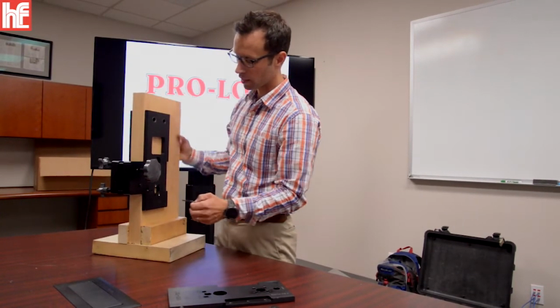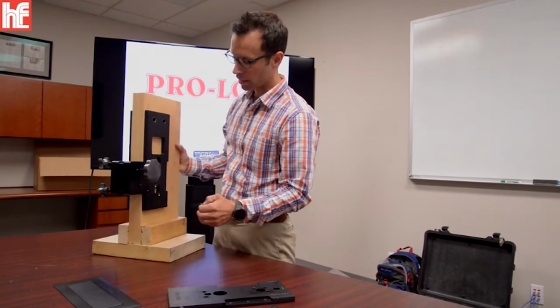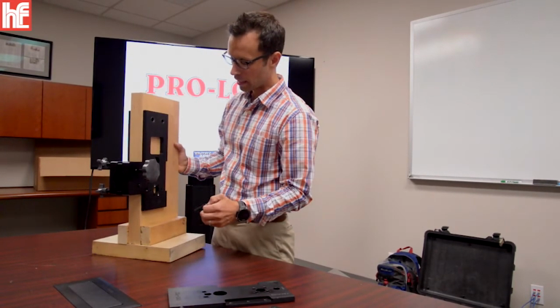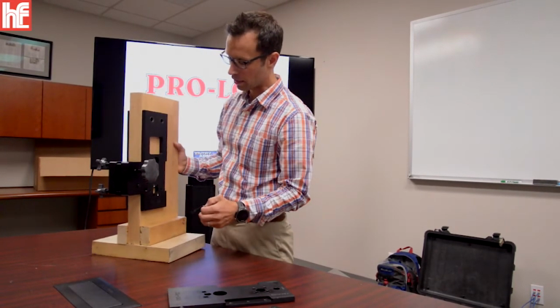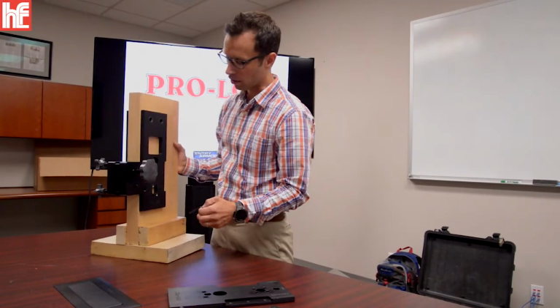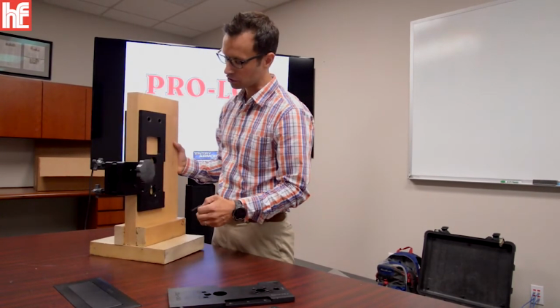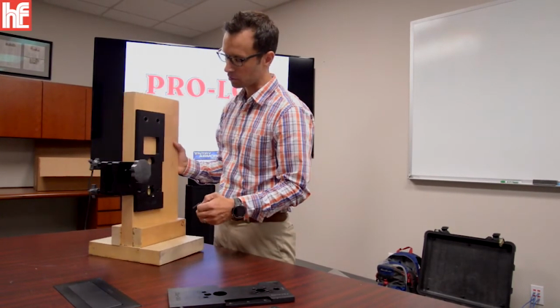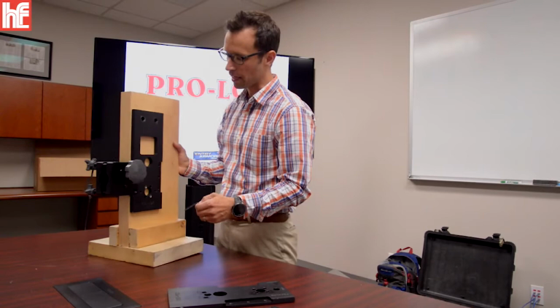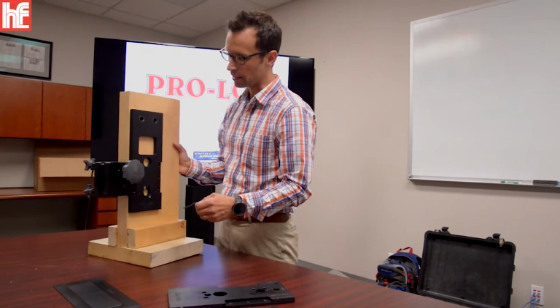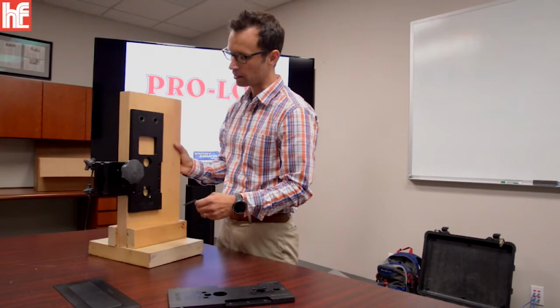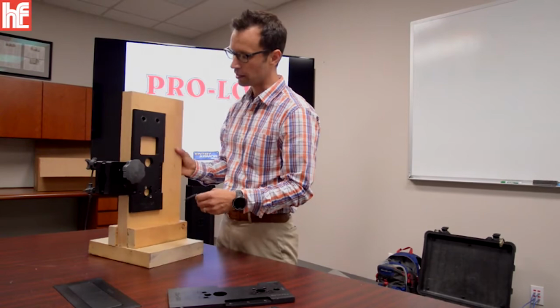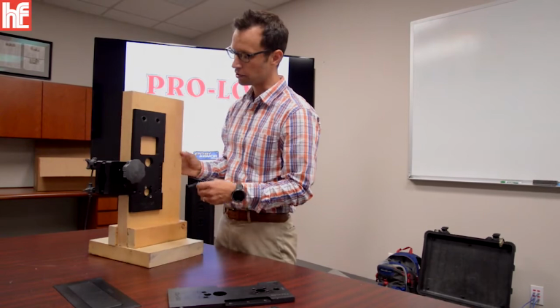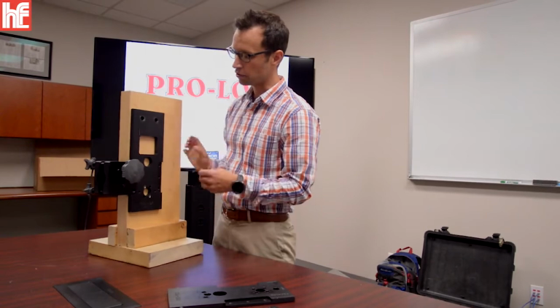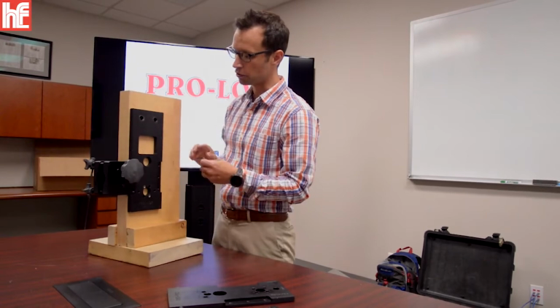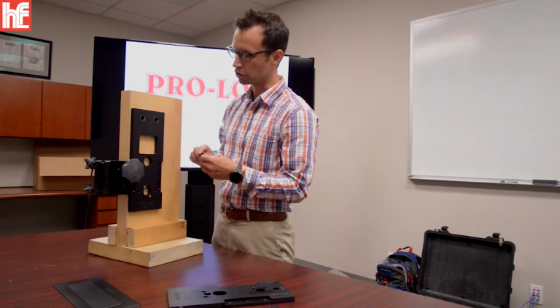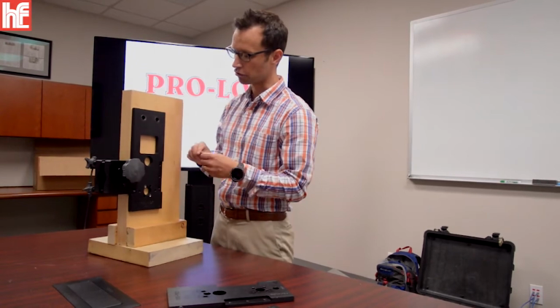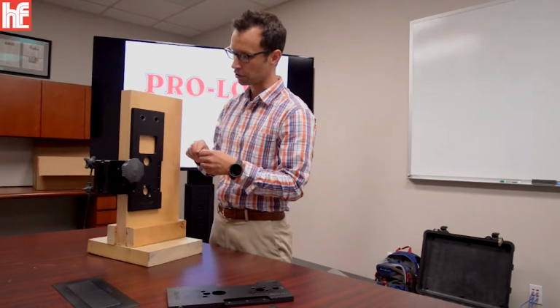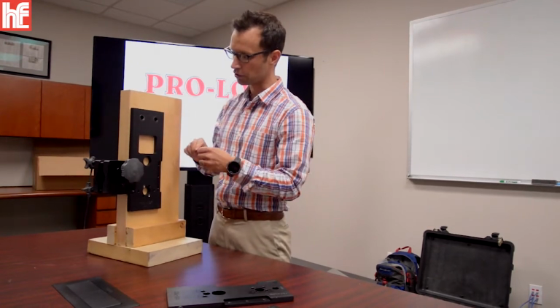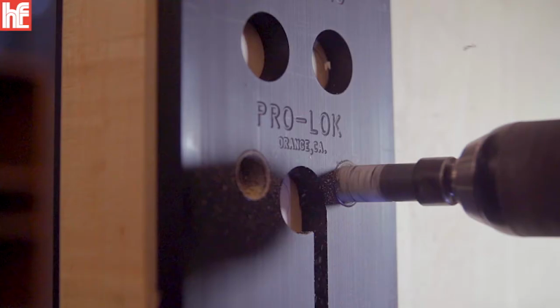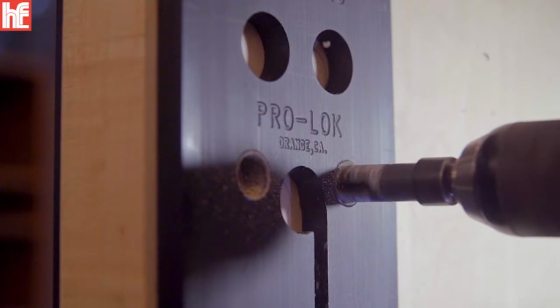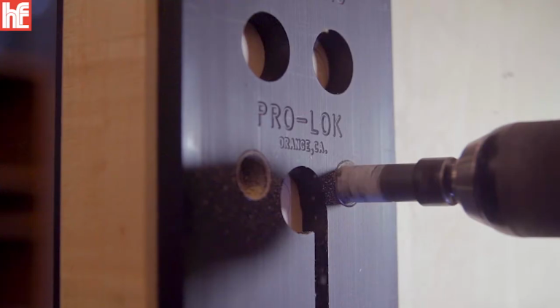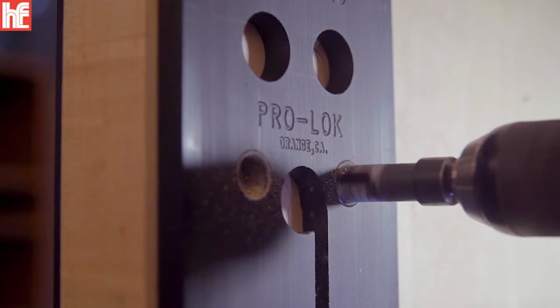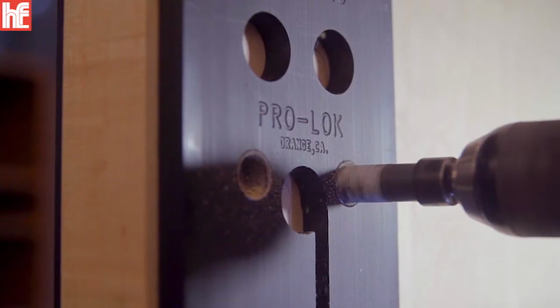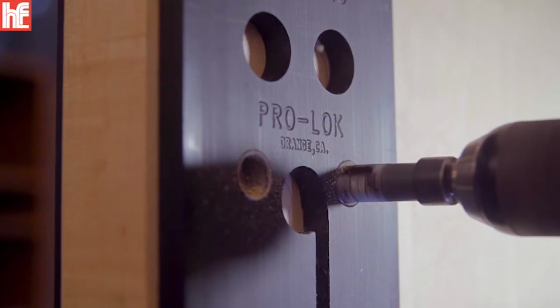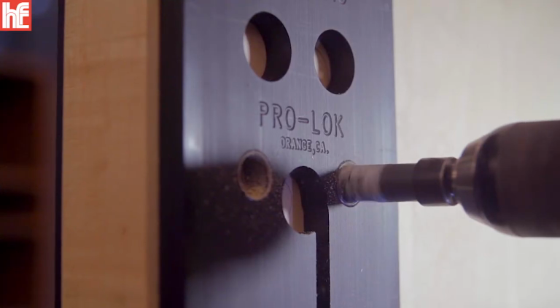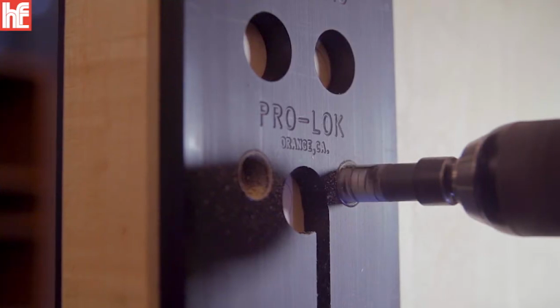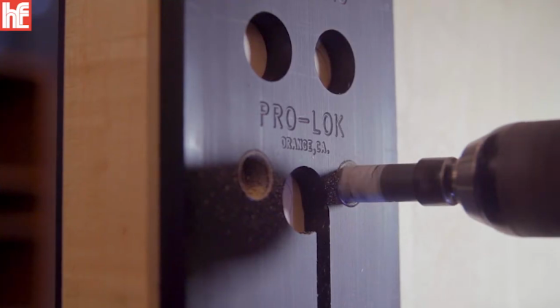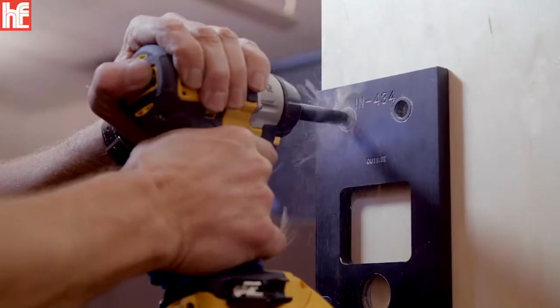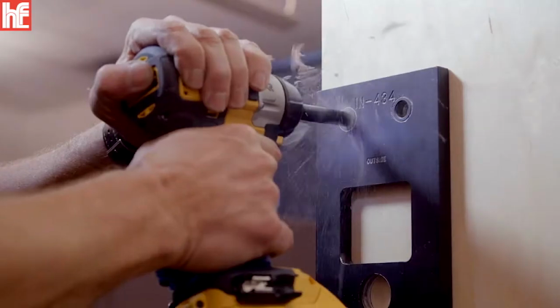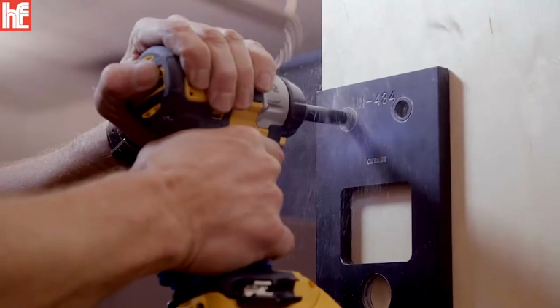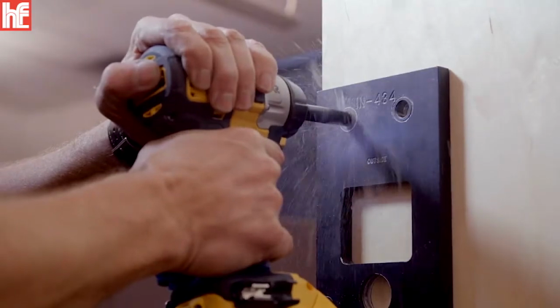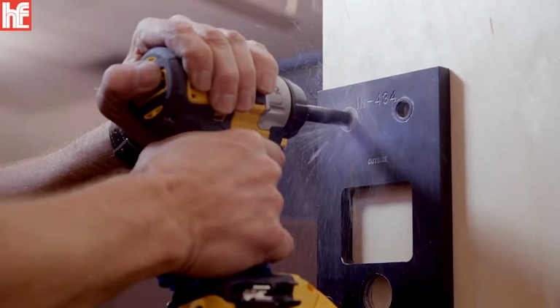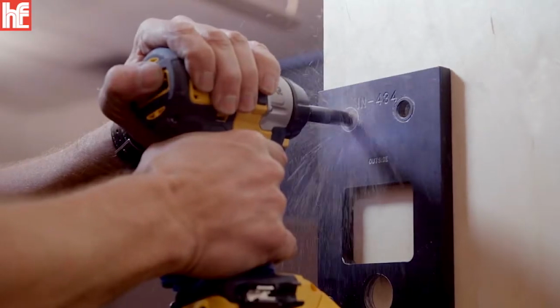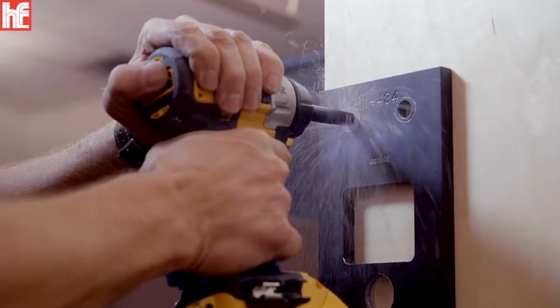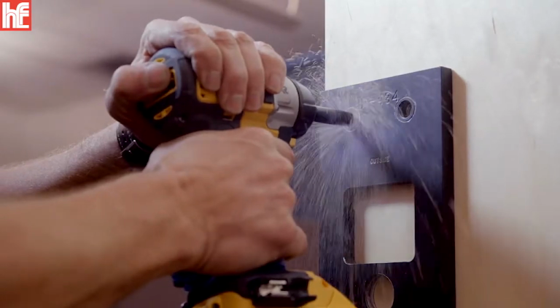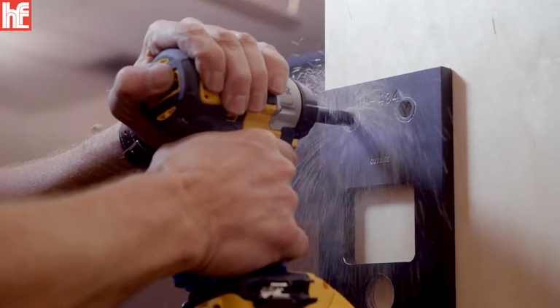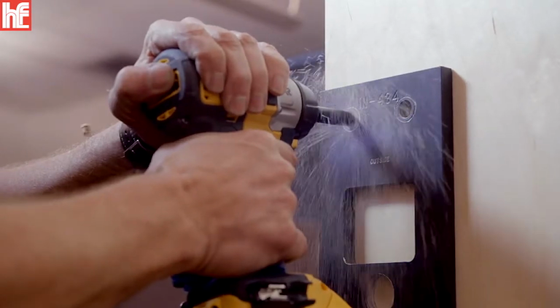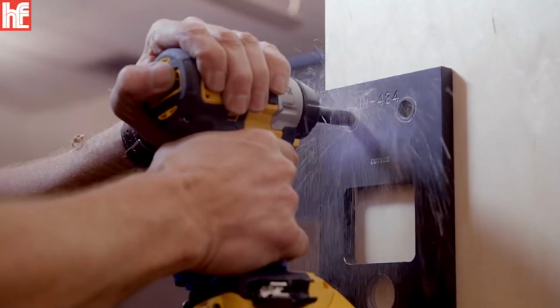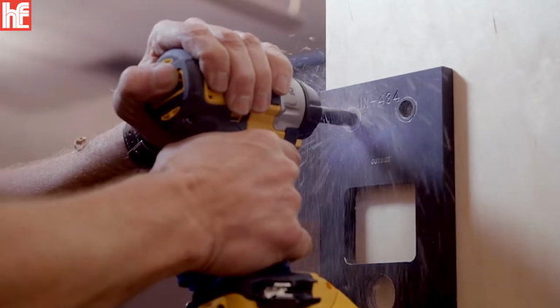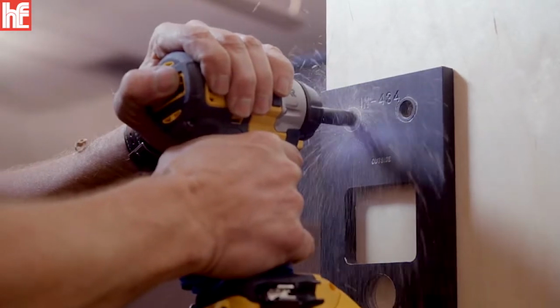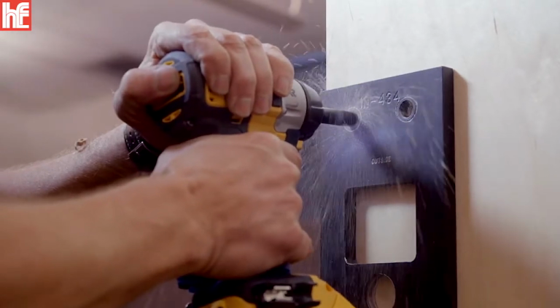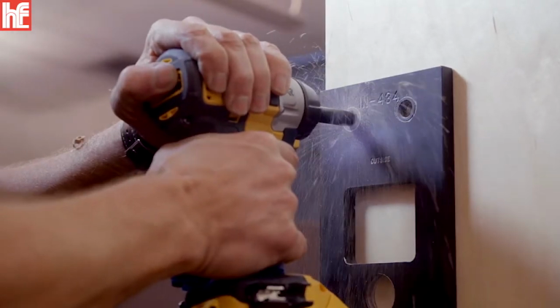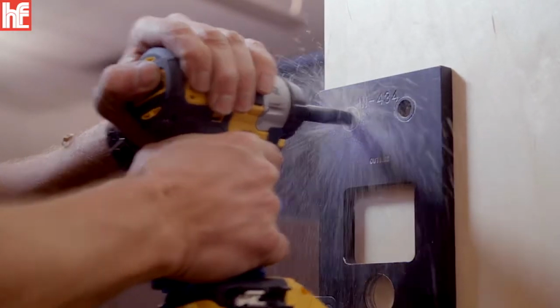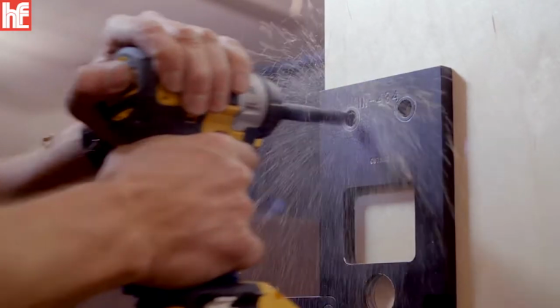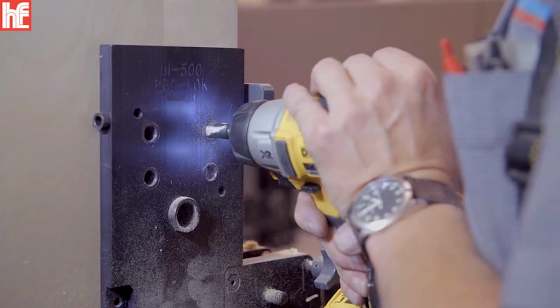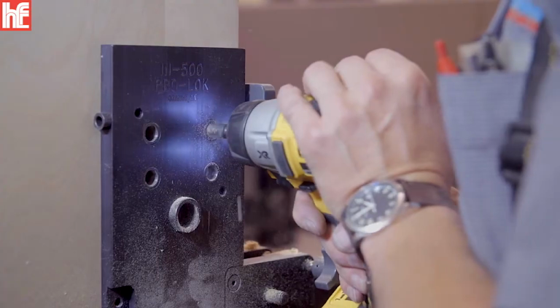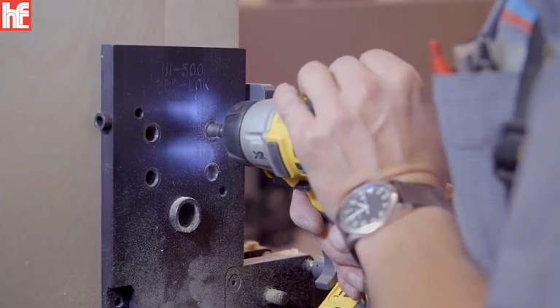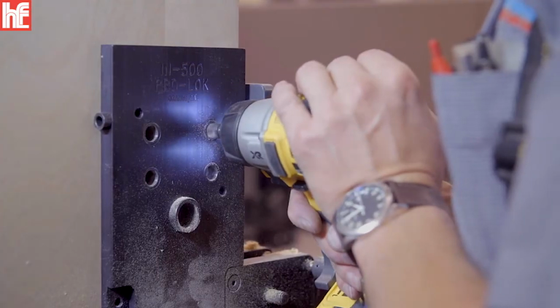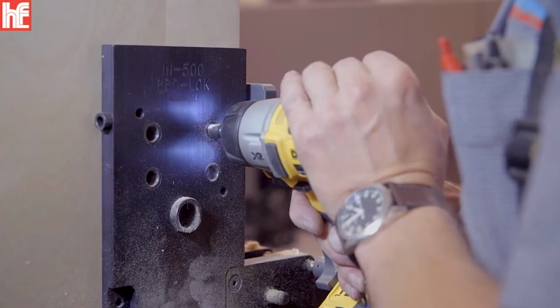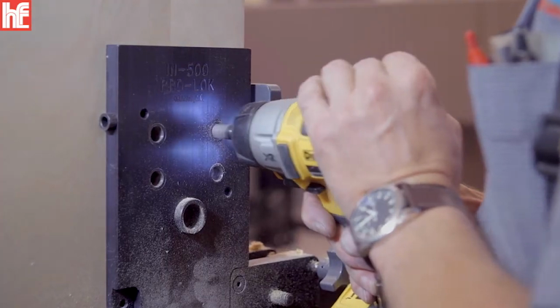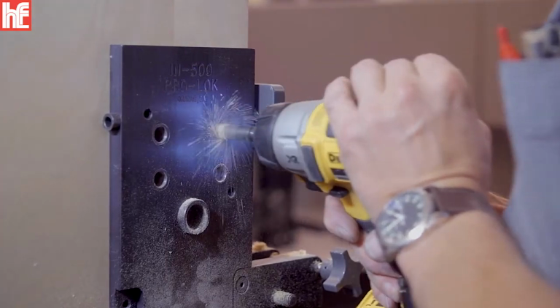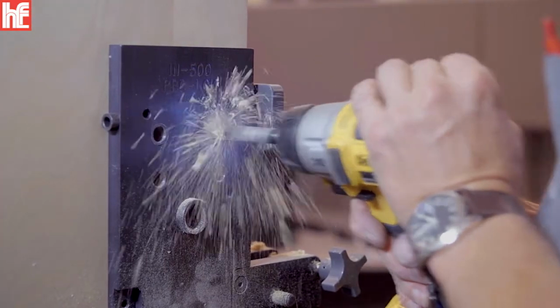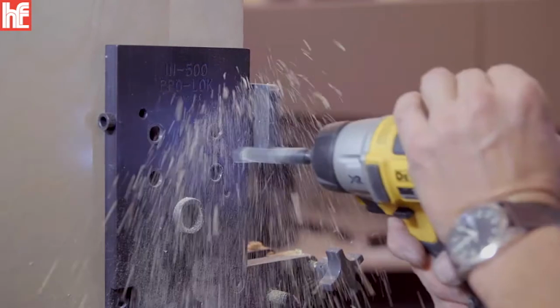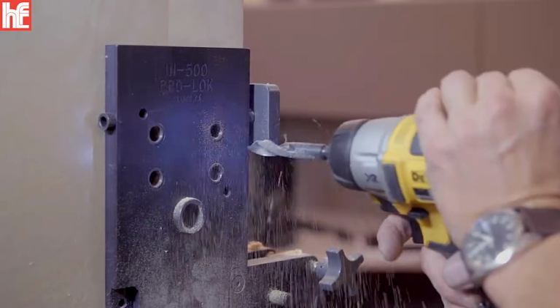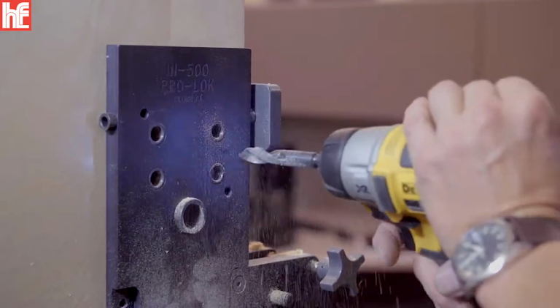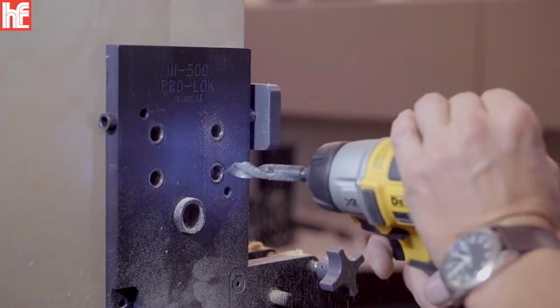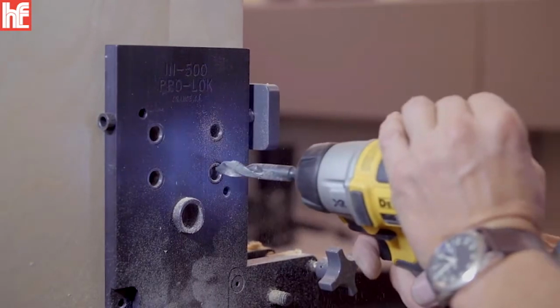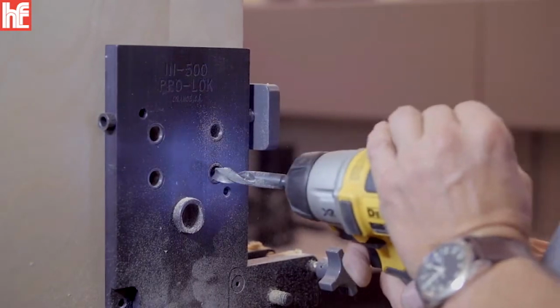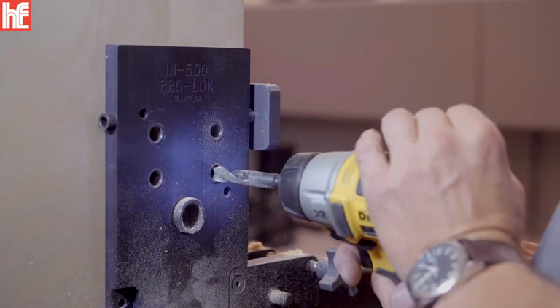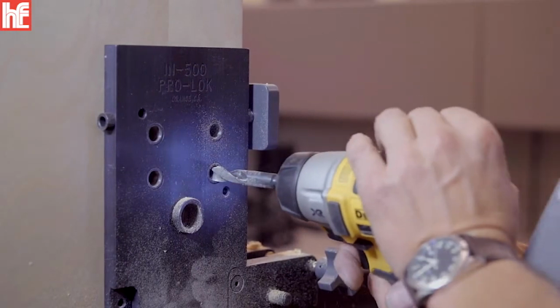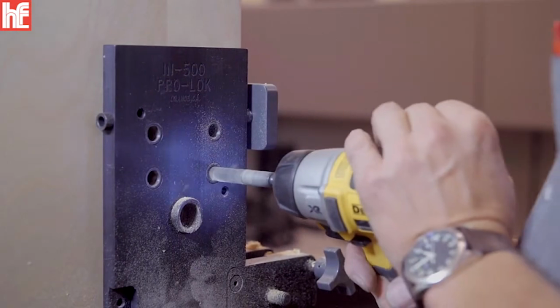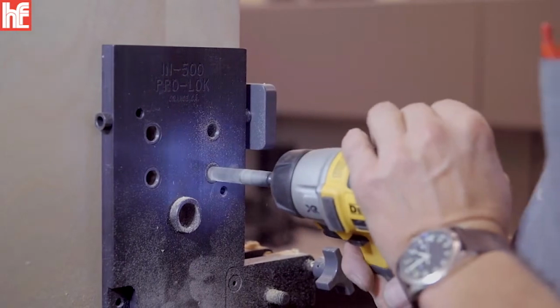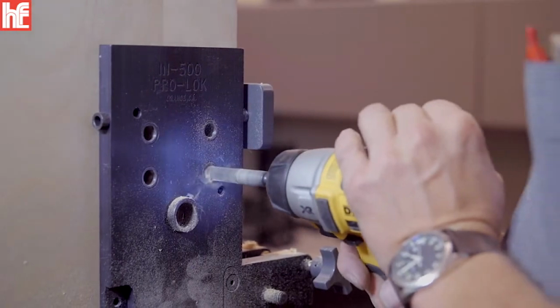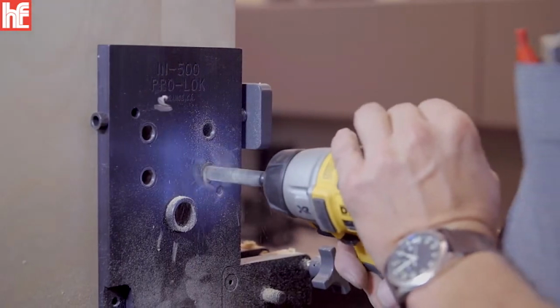It also makes it easier to drill straight through the door. It reduces the chances of the bit walking — moving up, down, left, or right through the door.